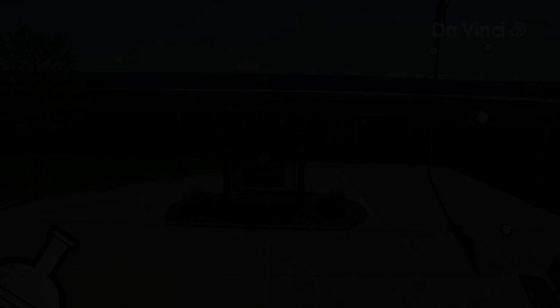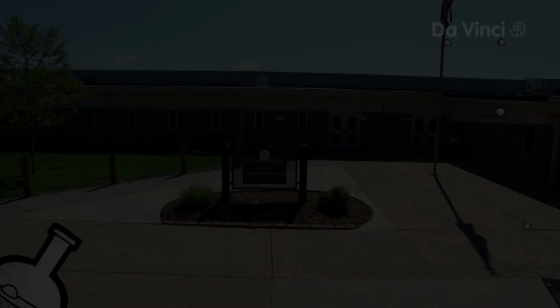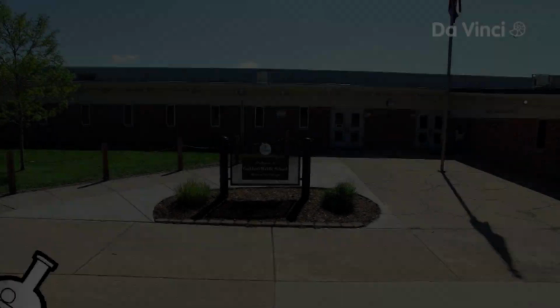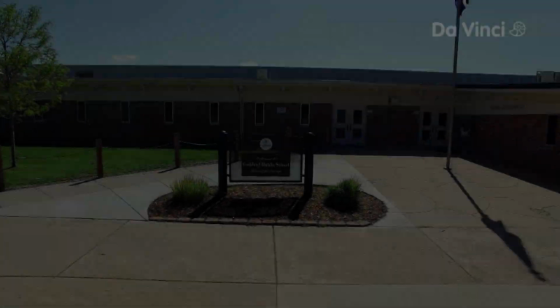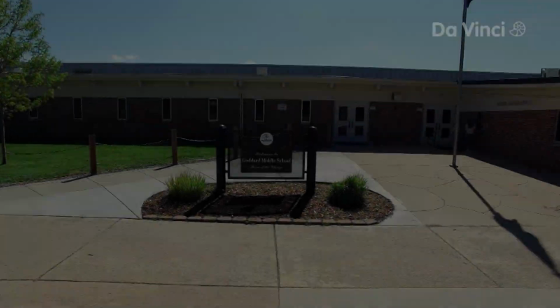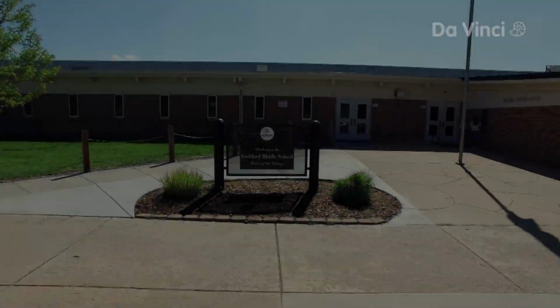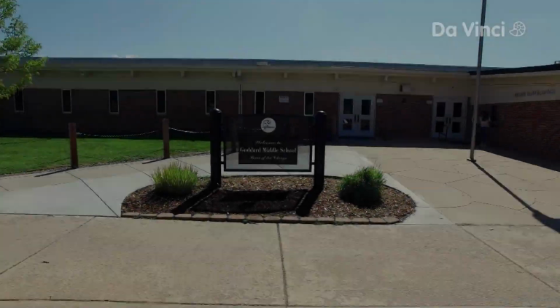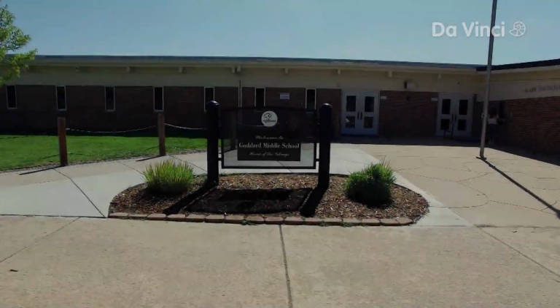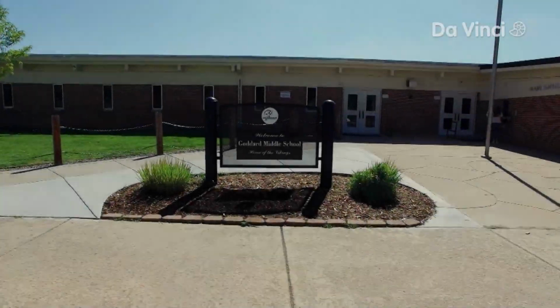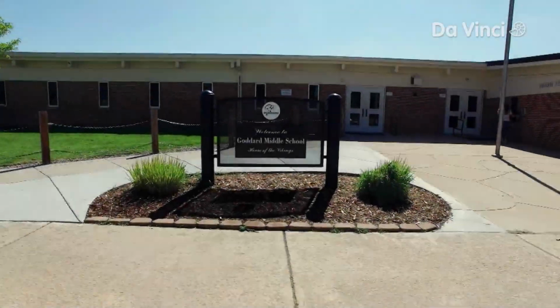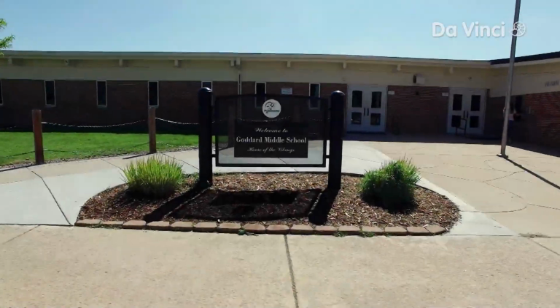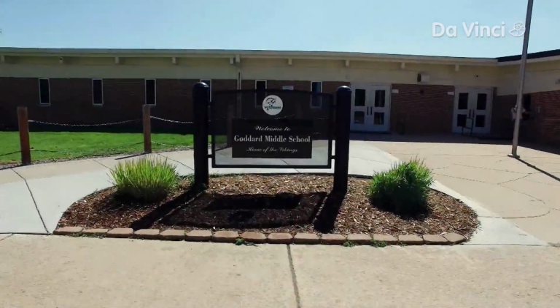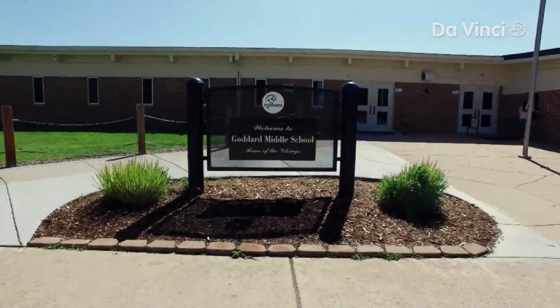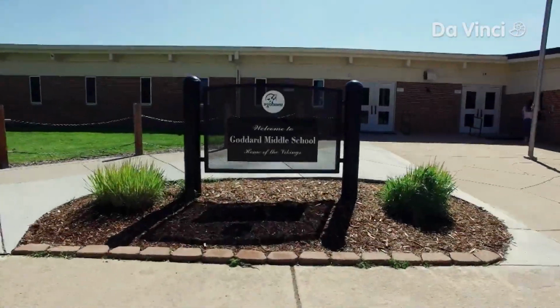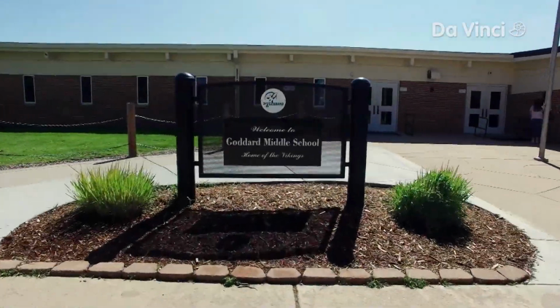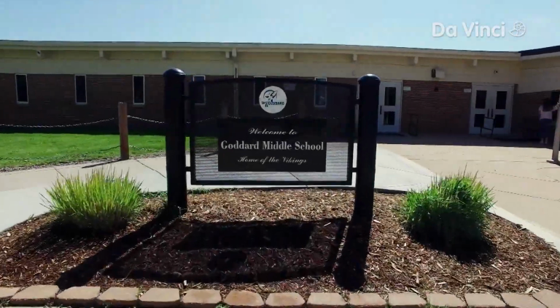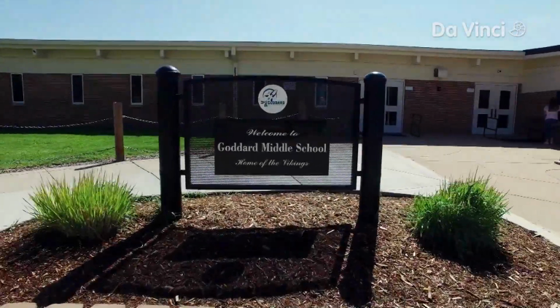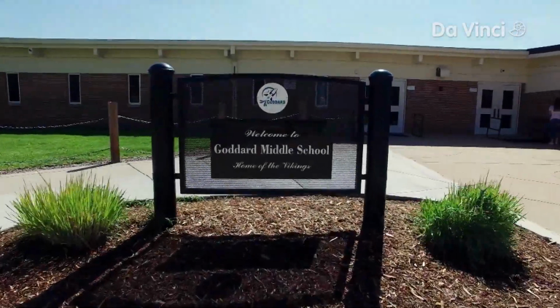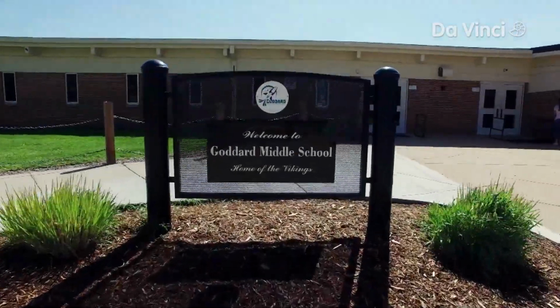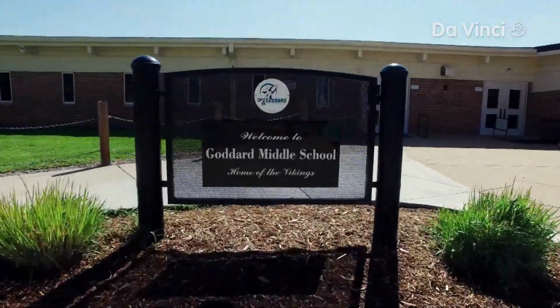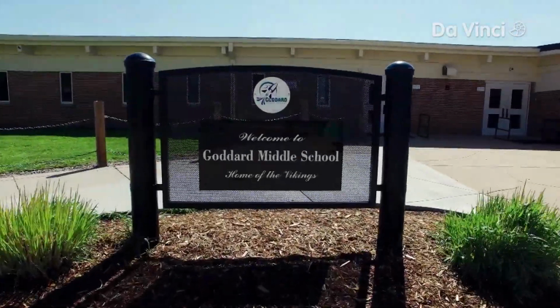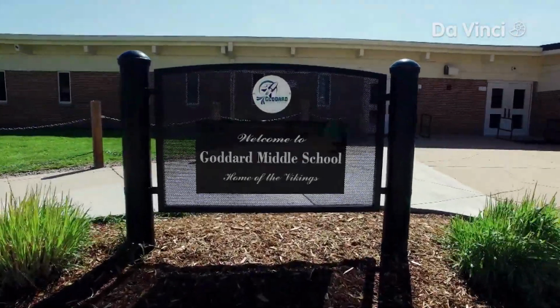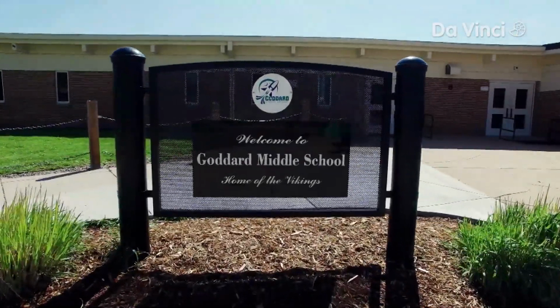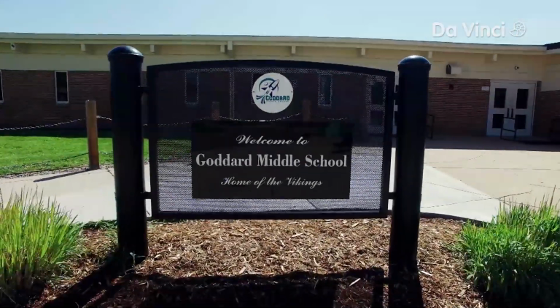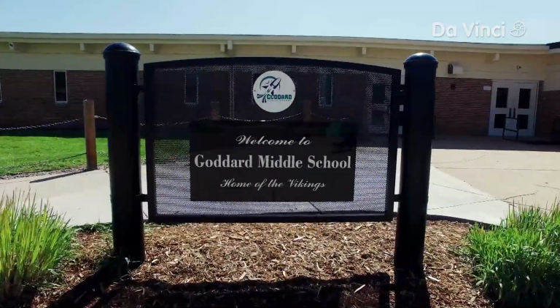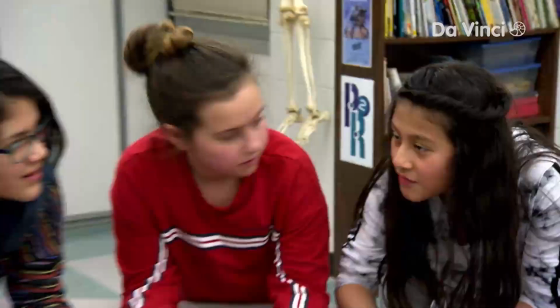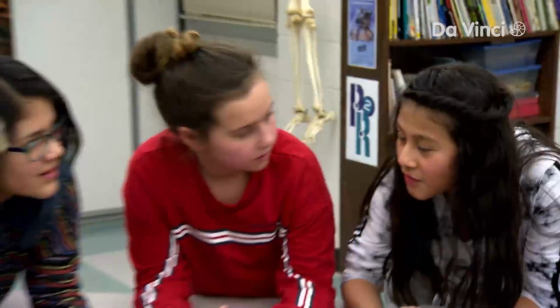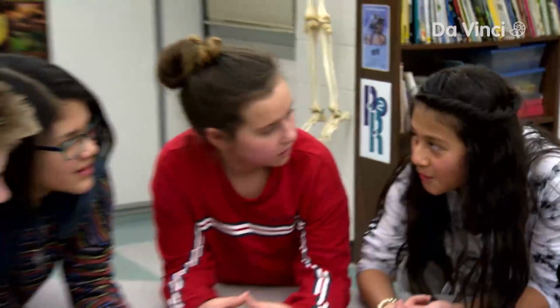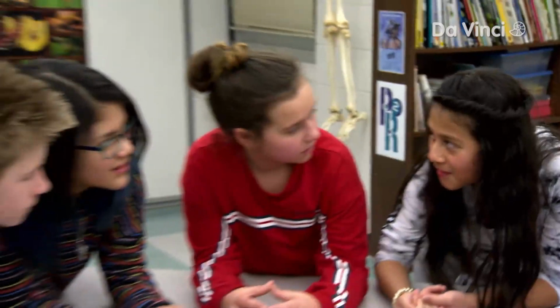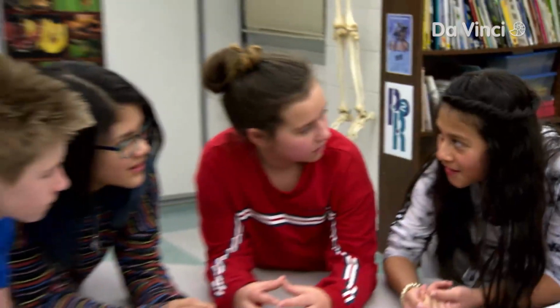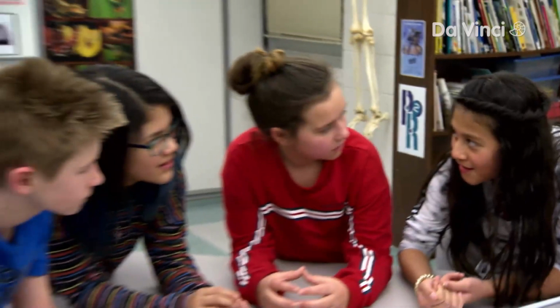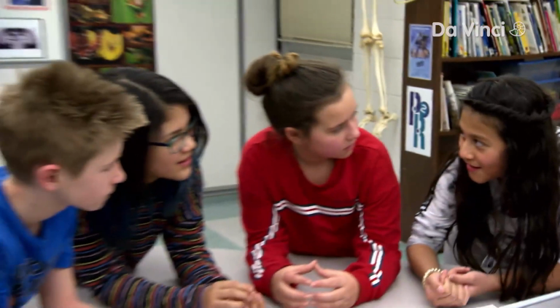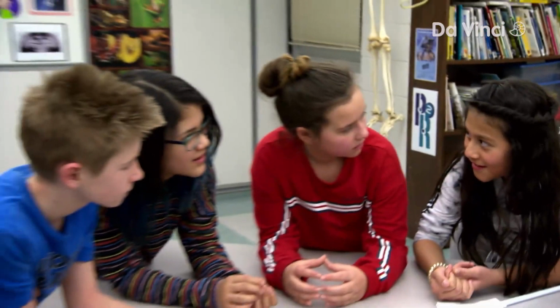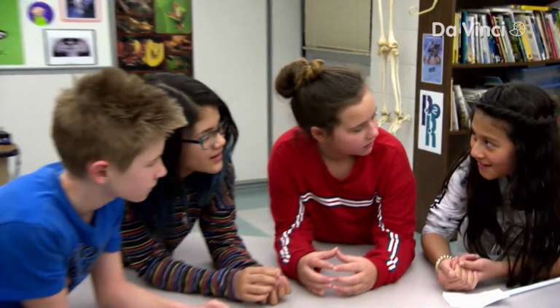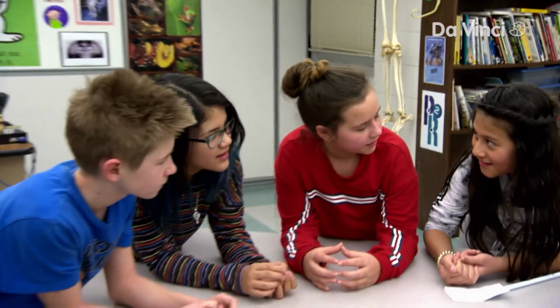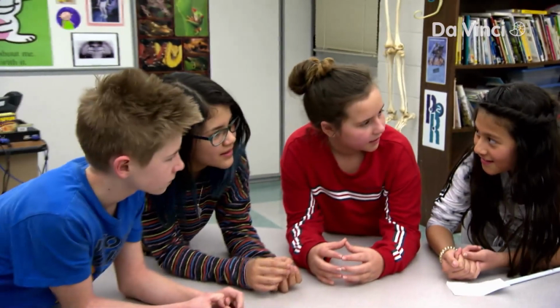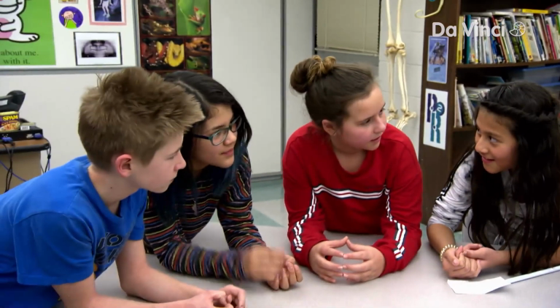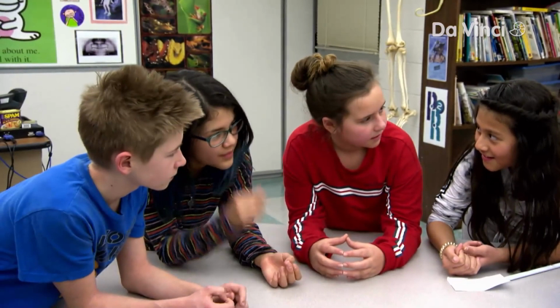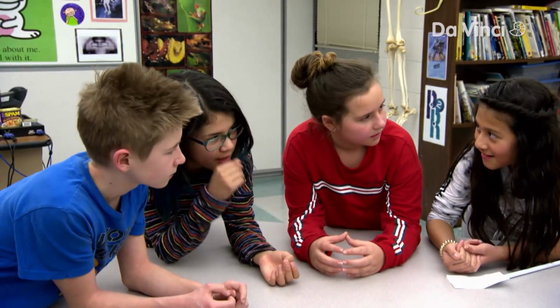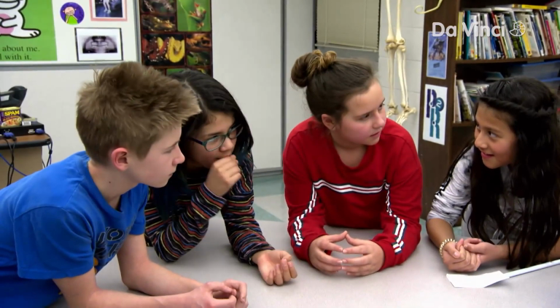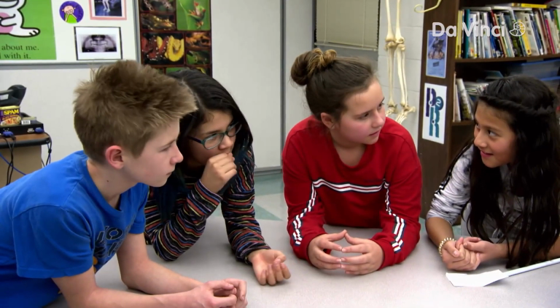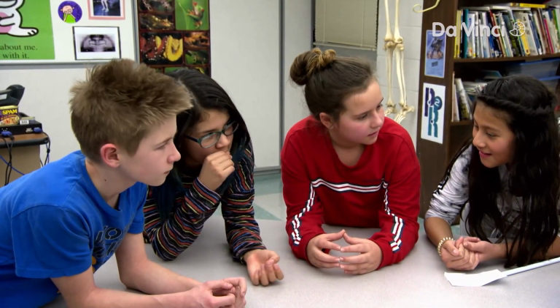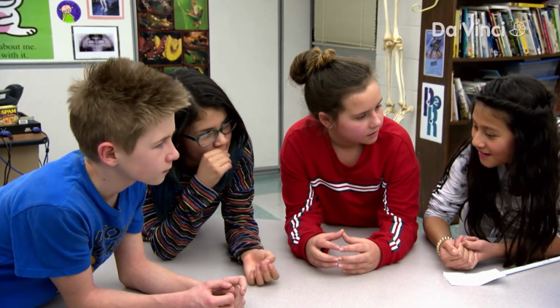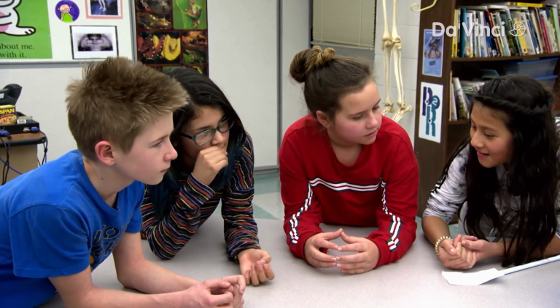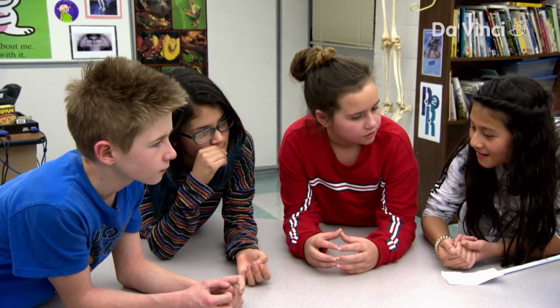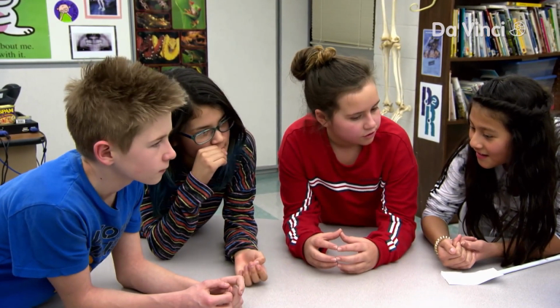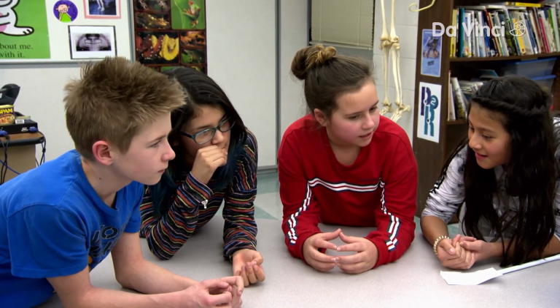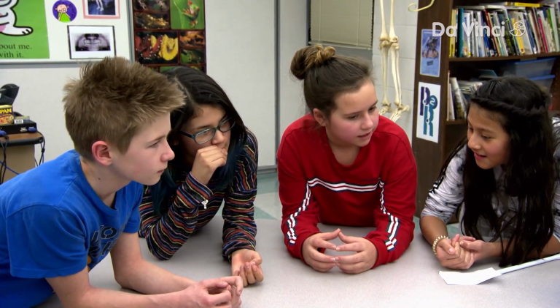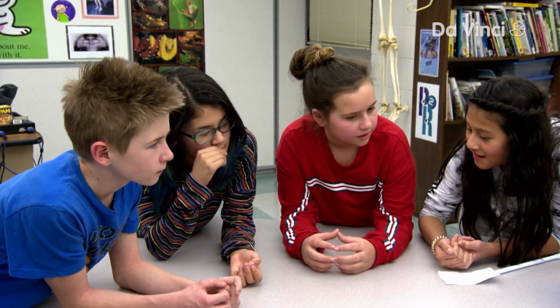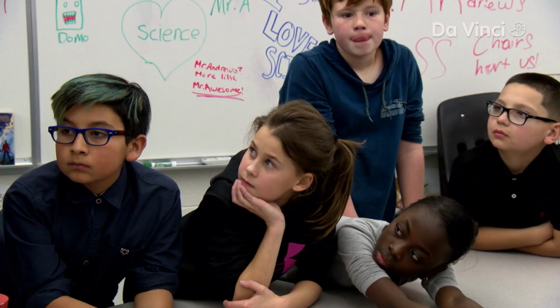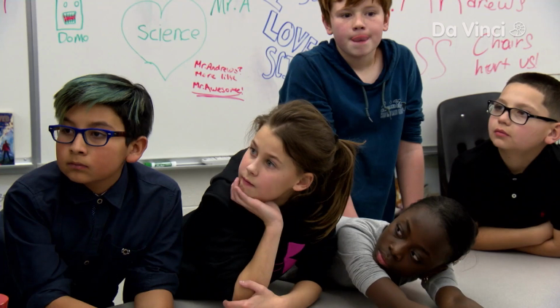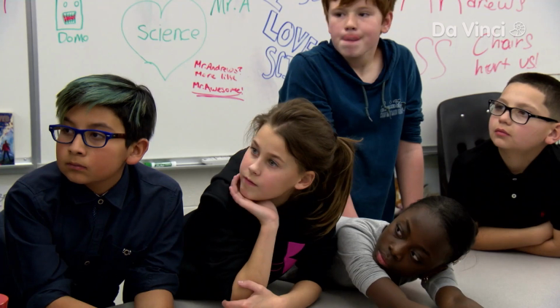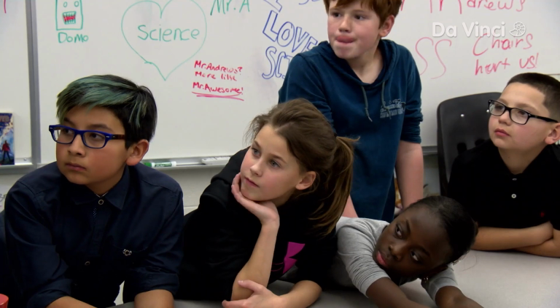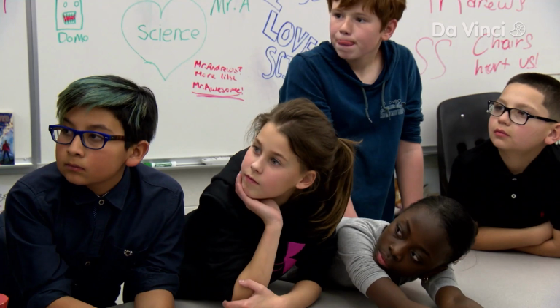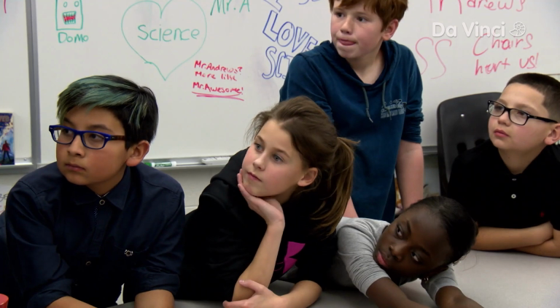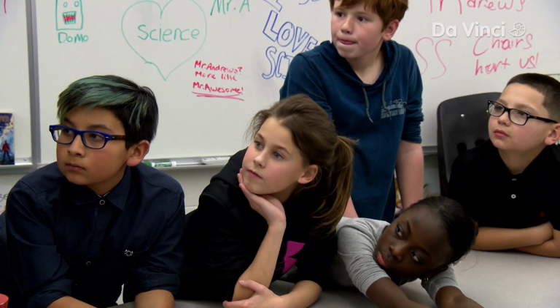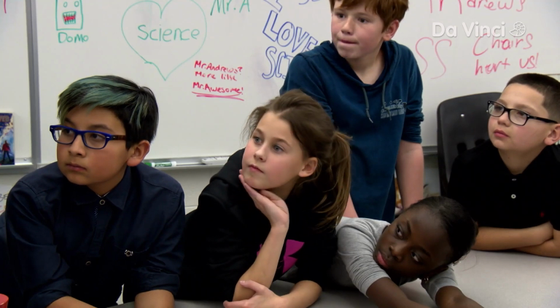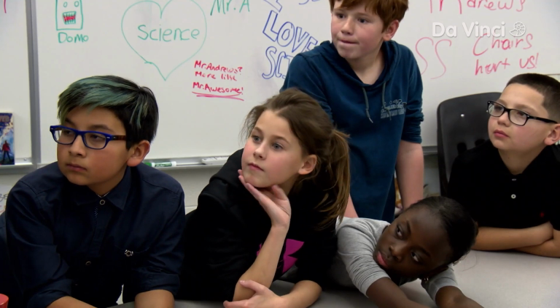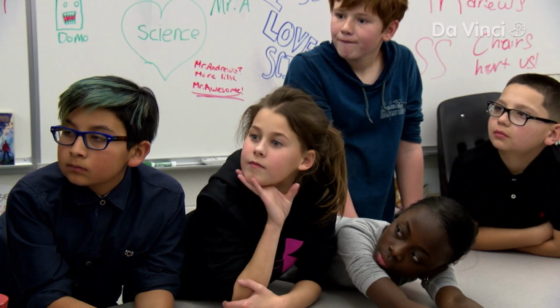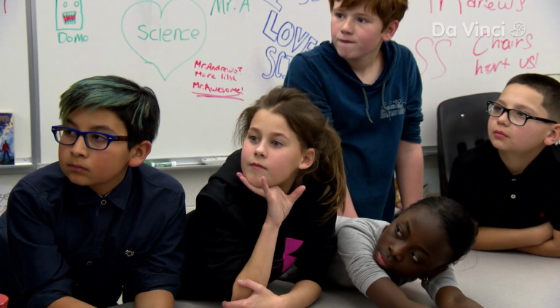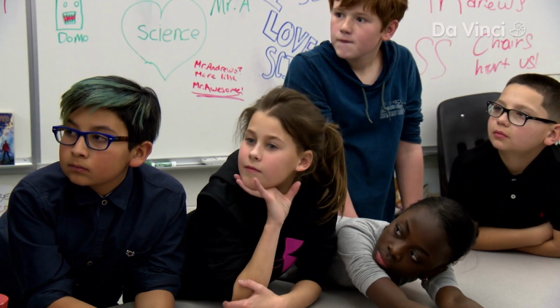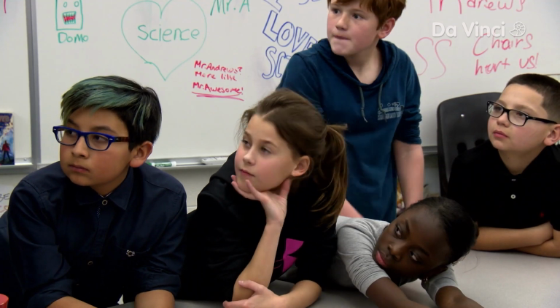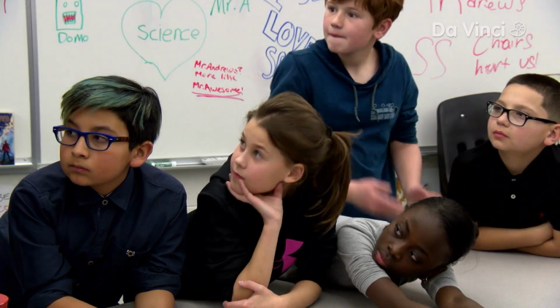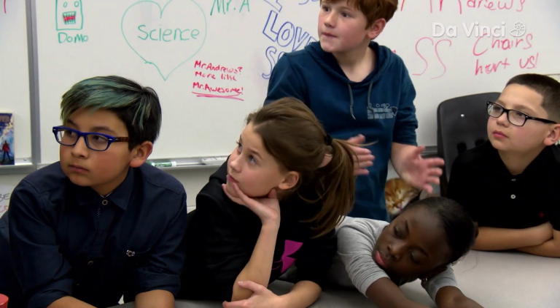I visited a class at Goddard Middle School in Littleton, Colorado to stump them with the vanishing water trick.